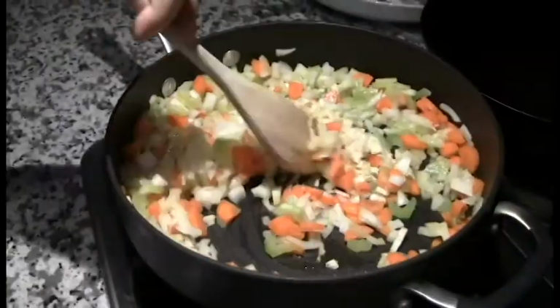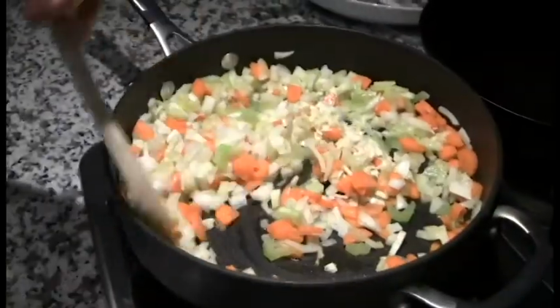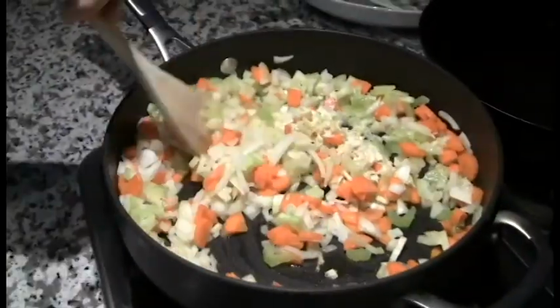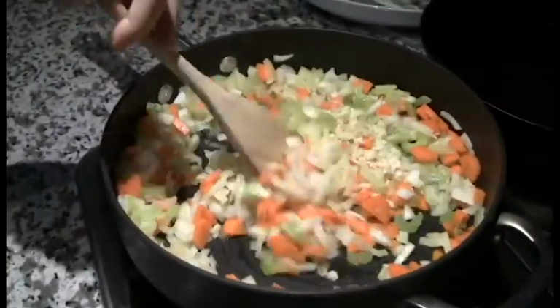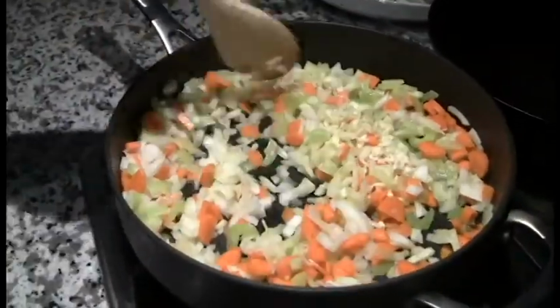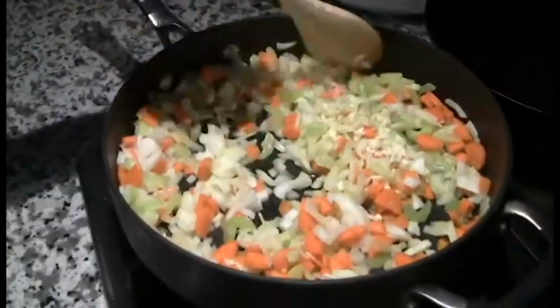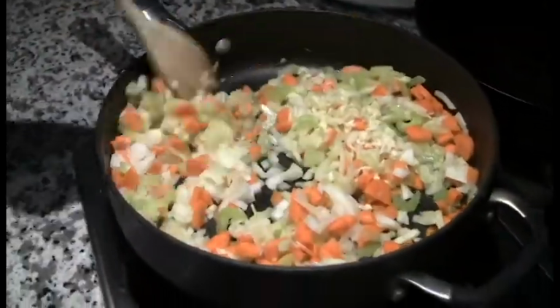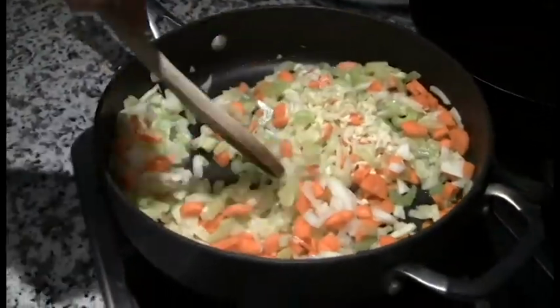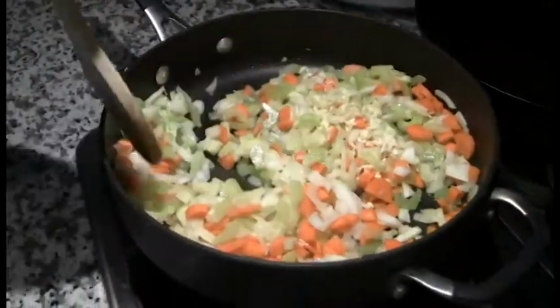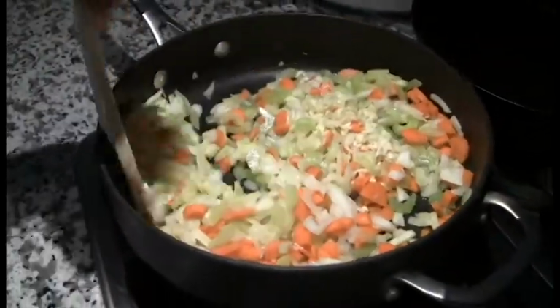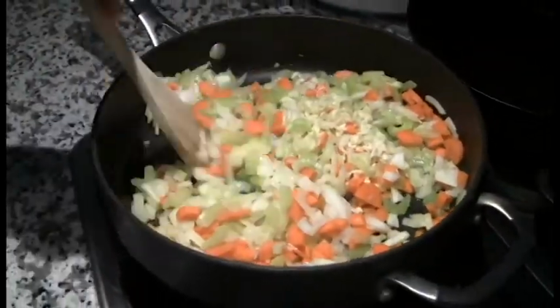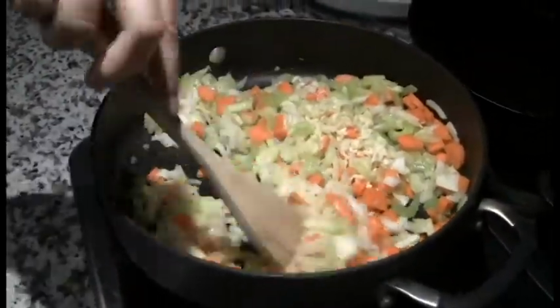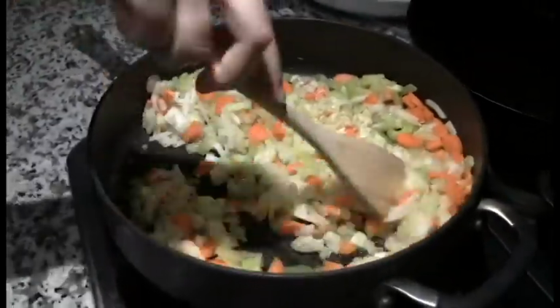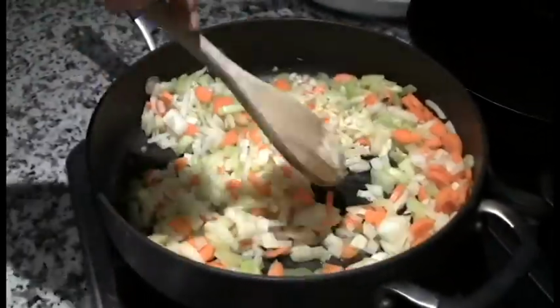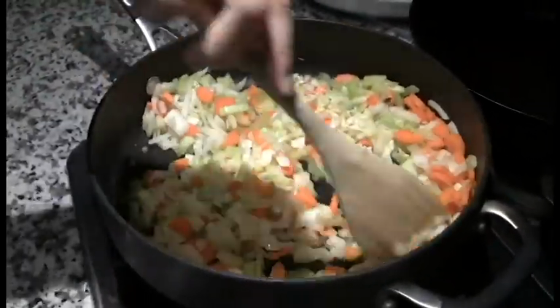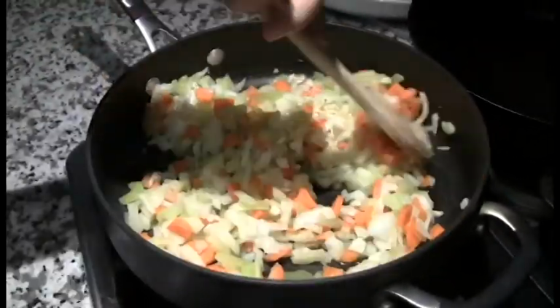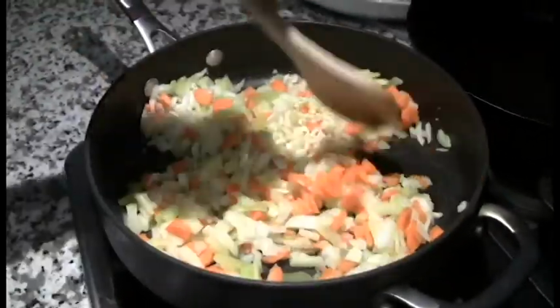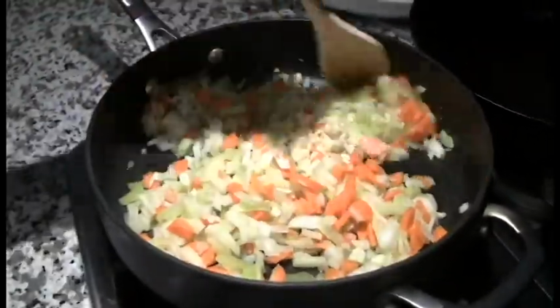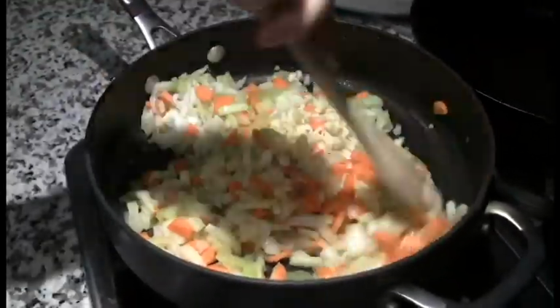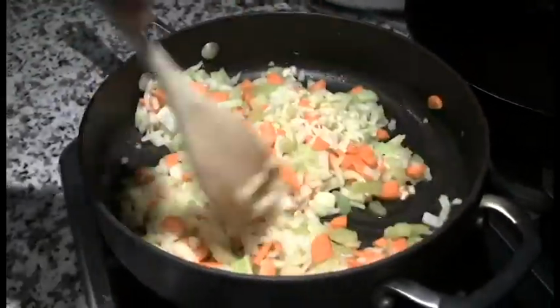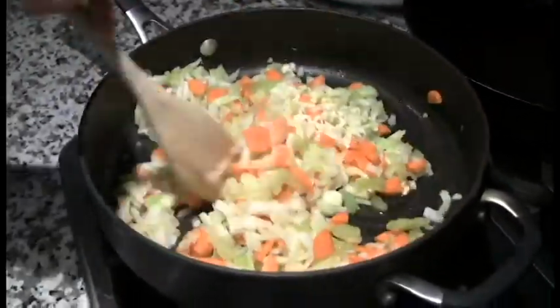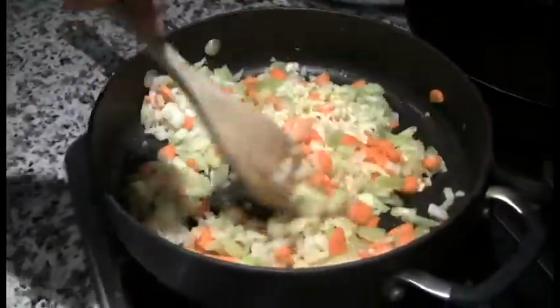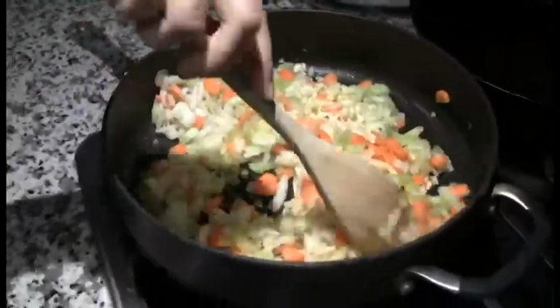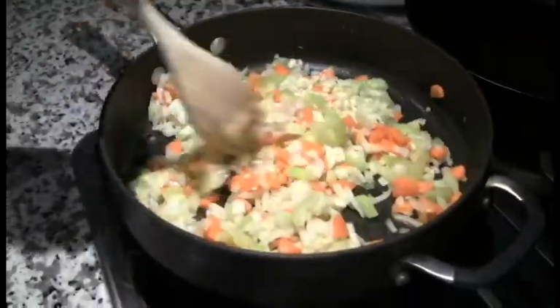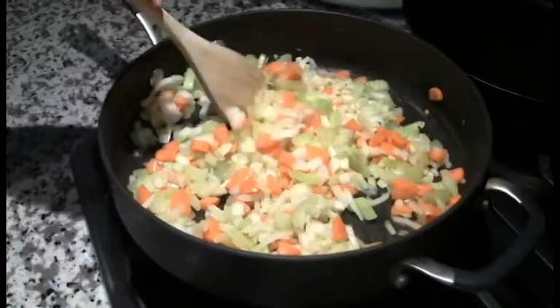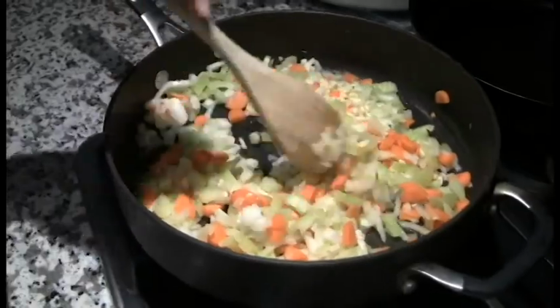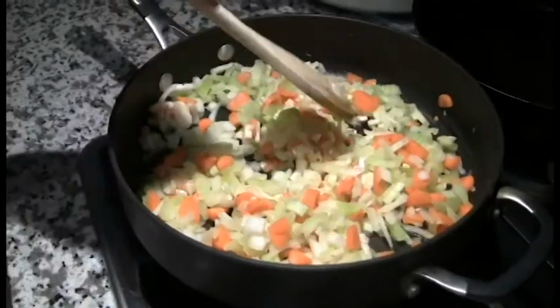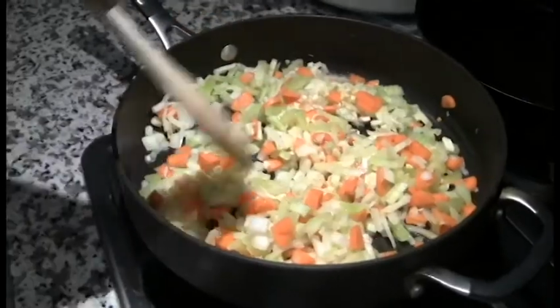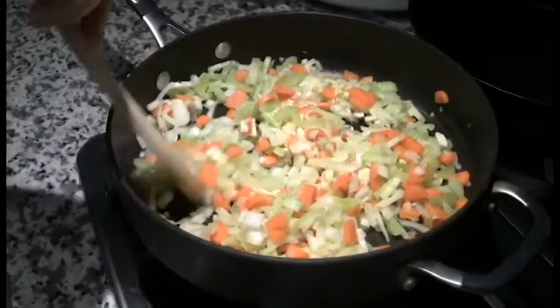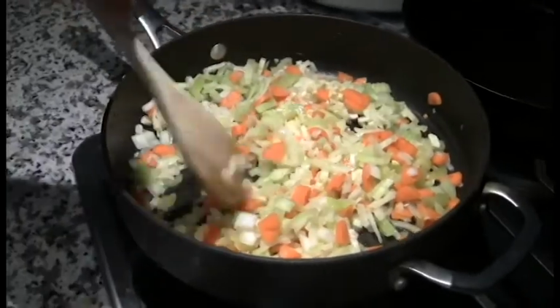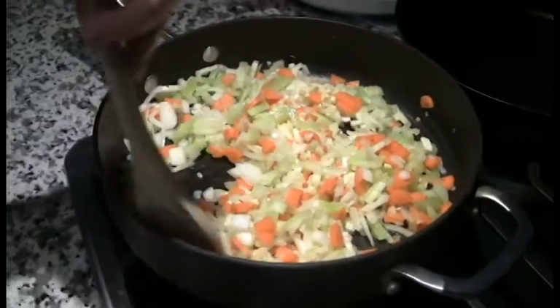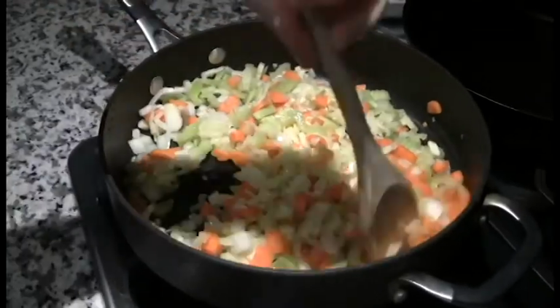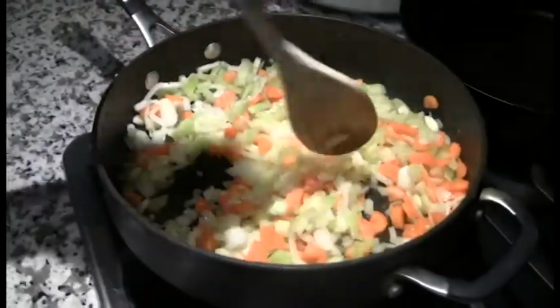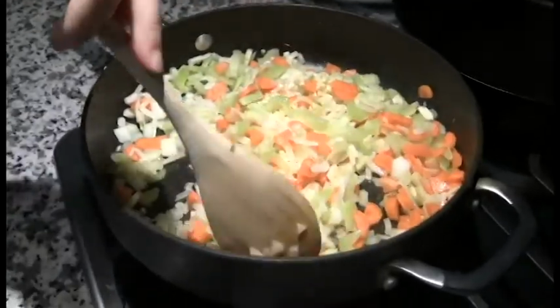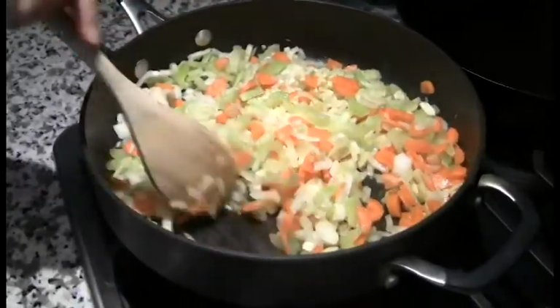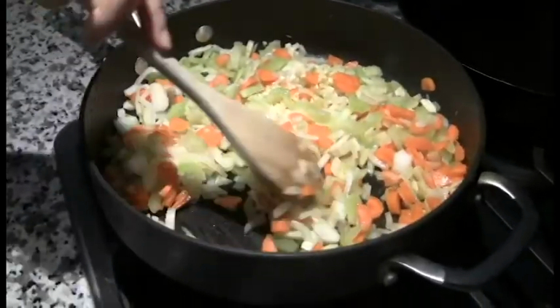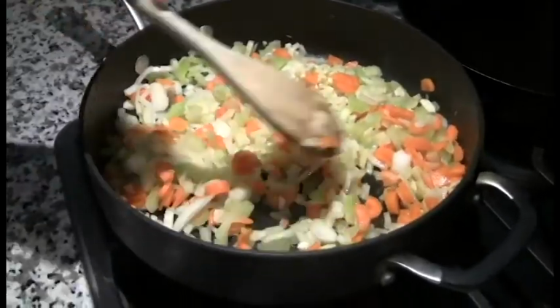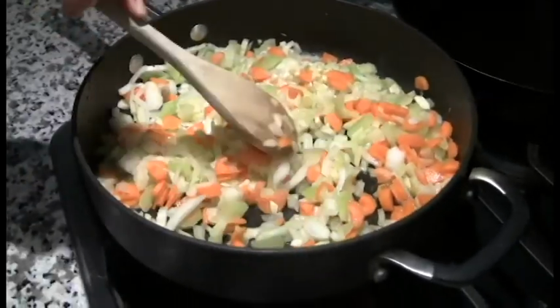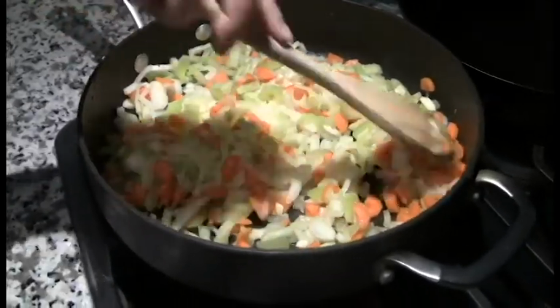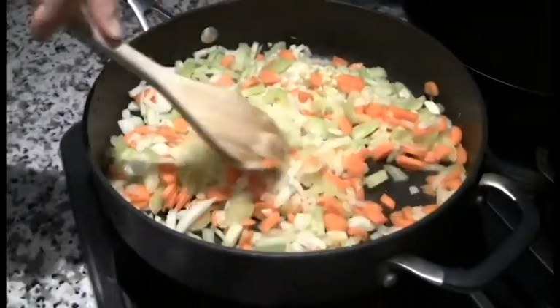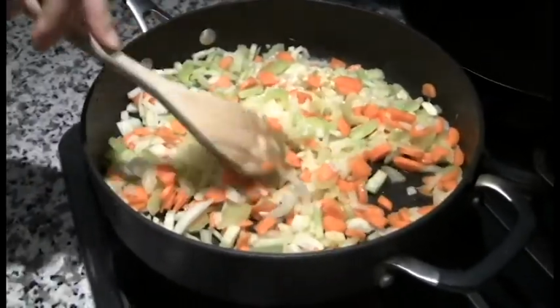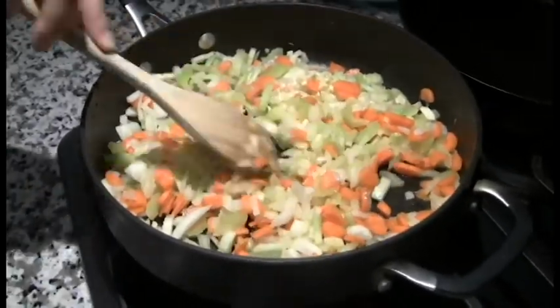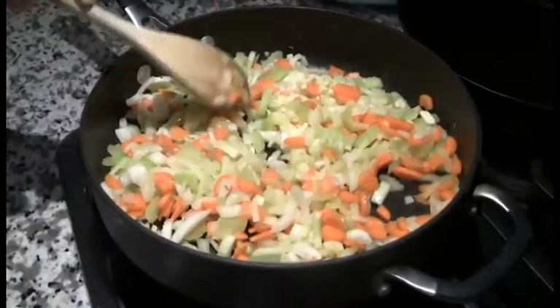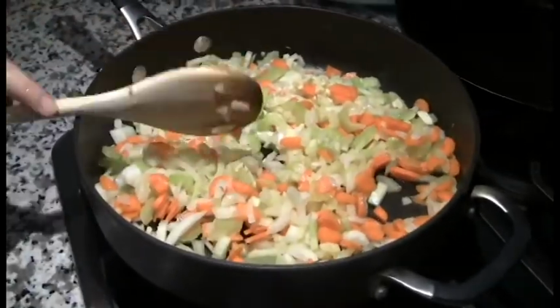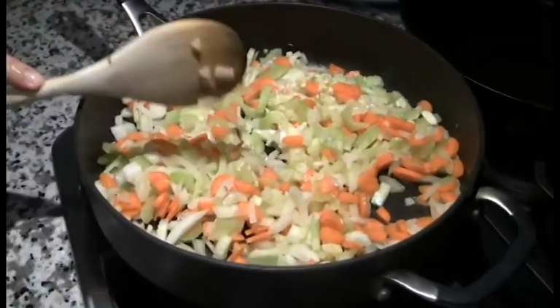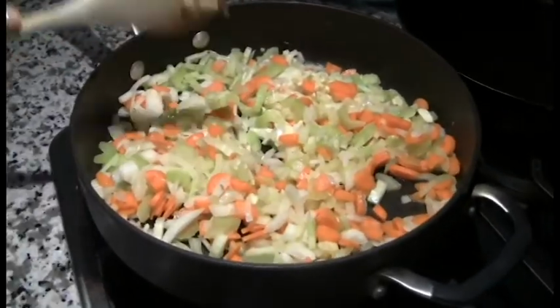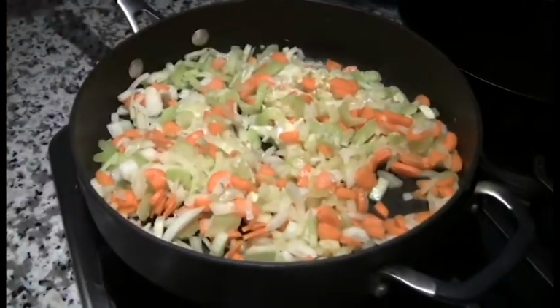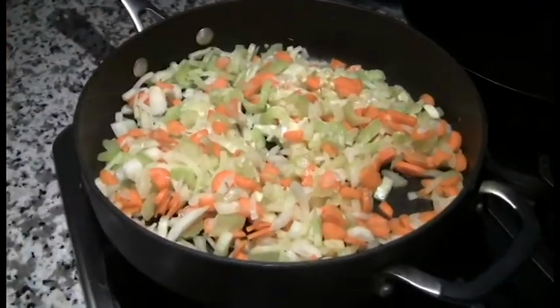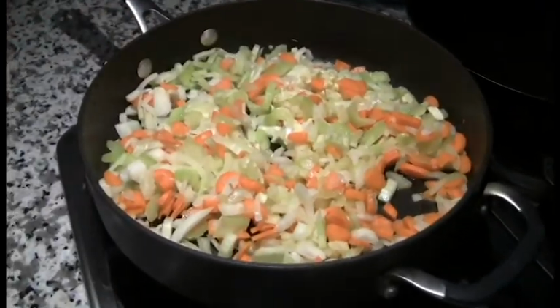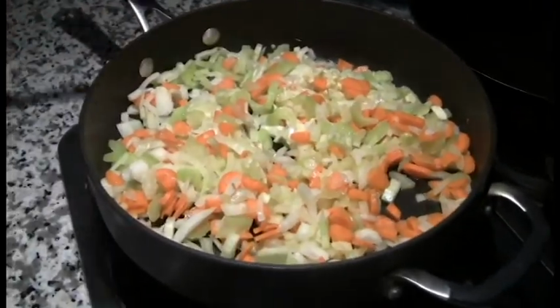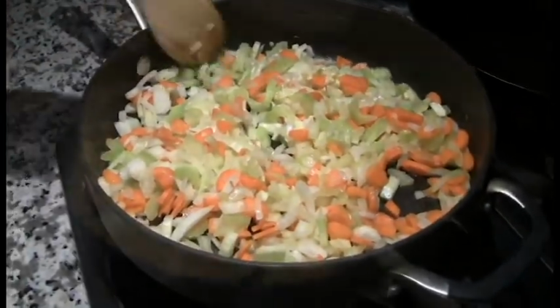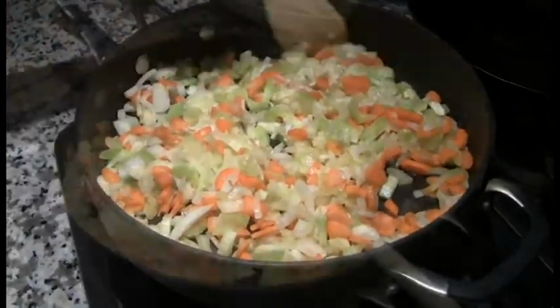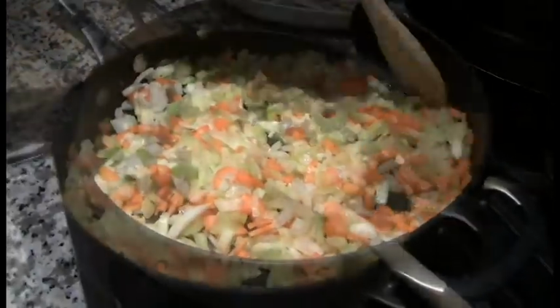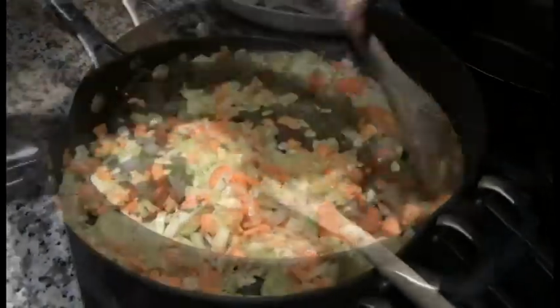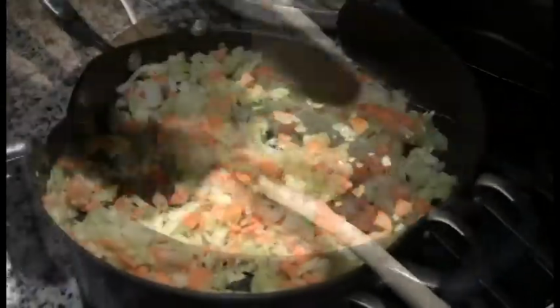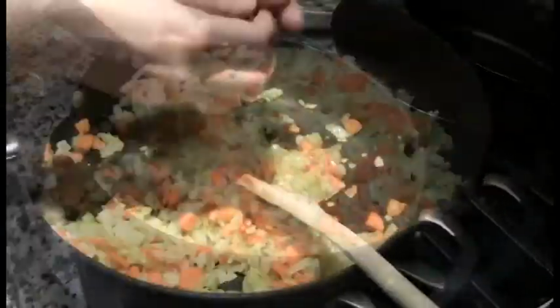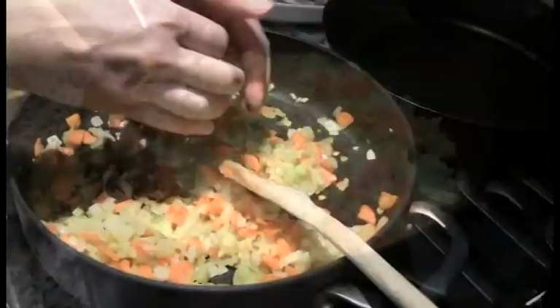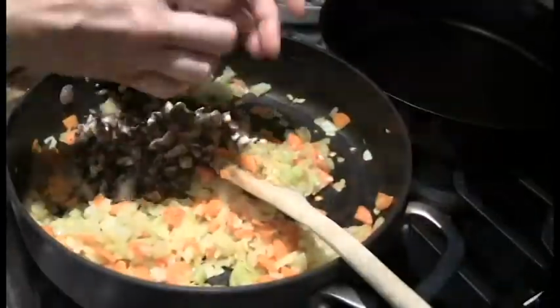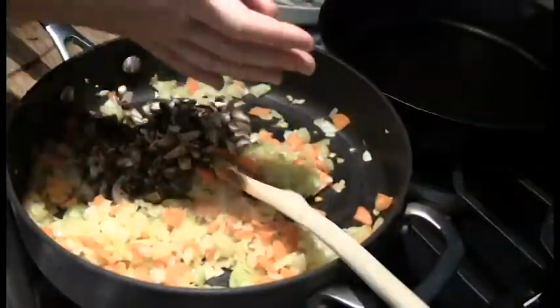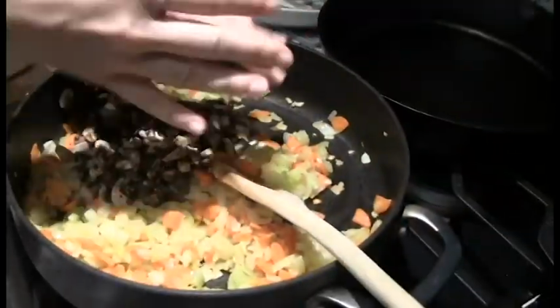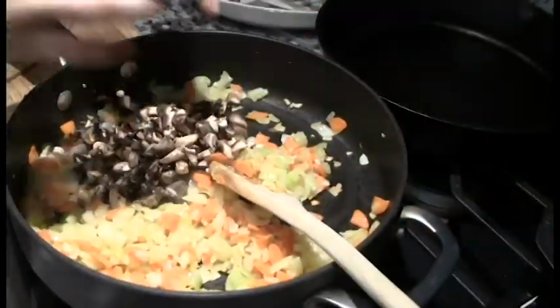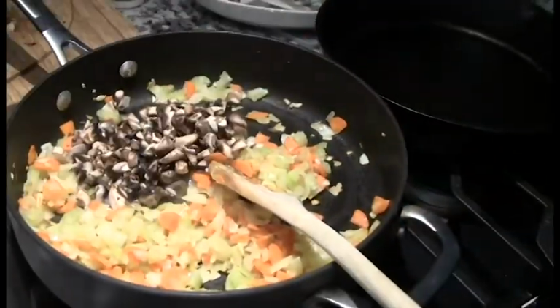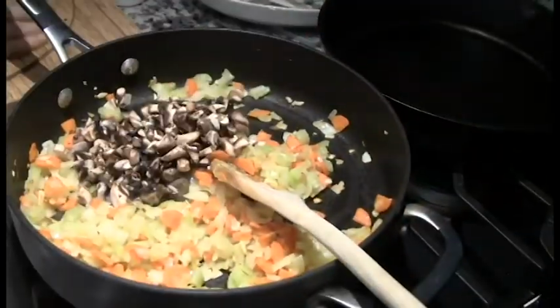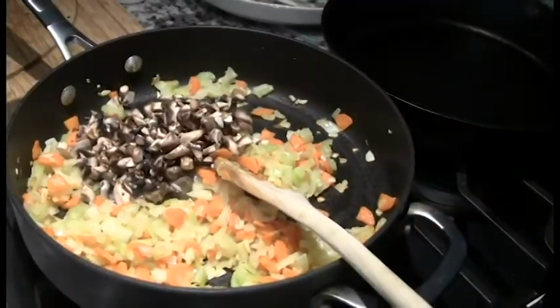Stir fry the carrots, celery, onion, and garlic with some olive oil until carrots are softened. Add the mushrooms.